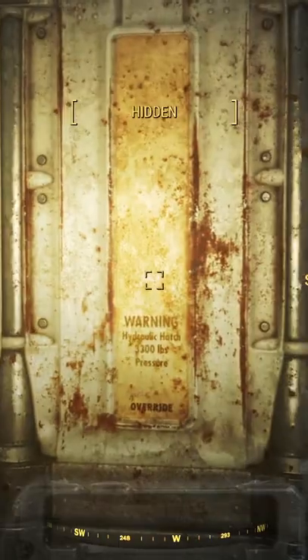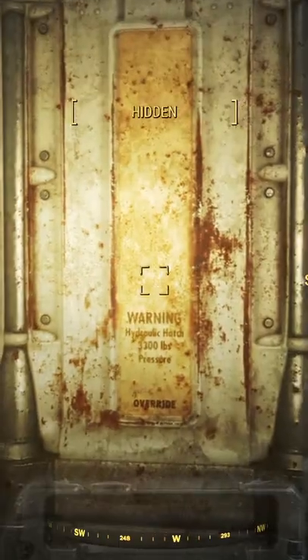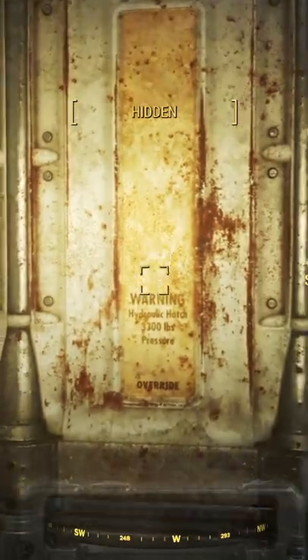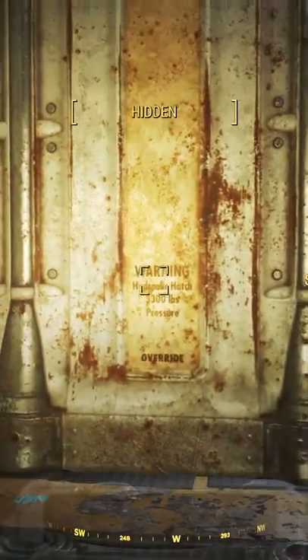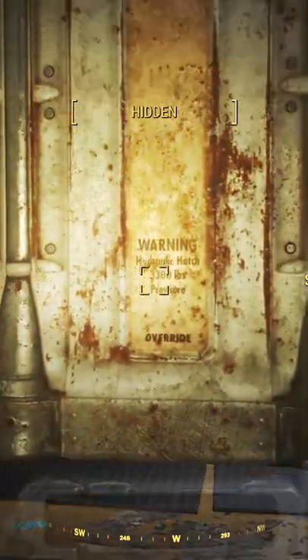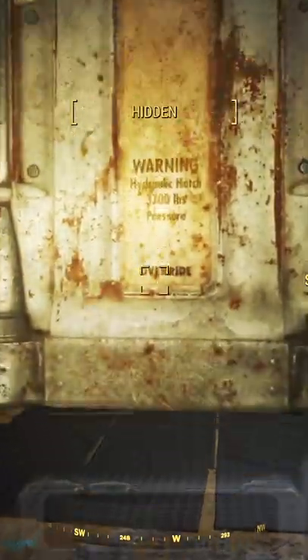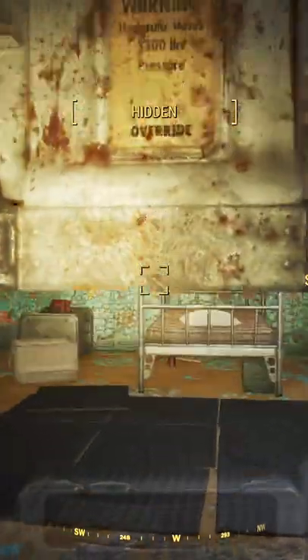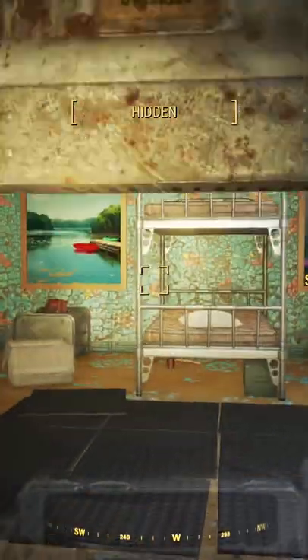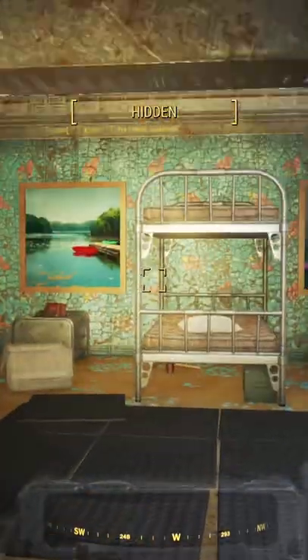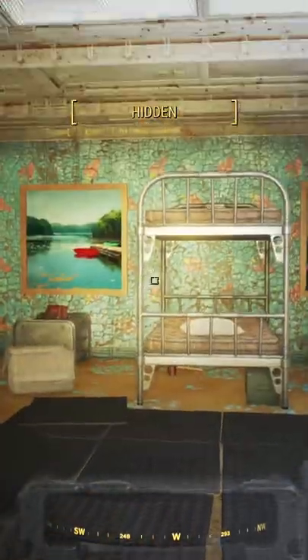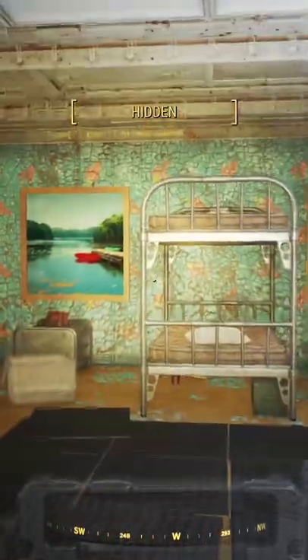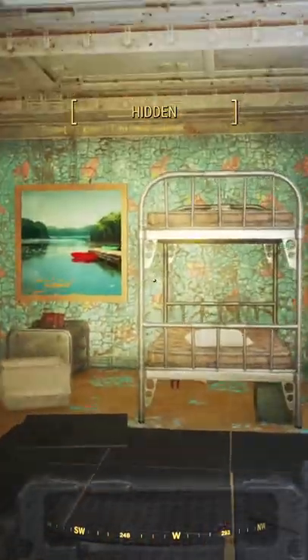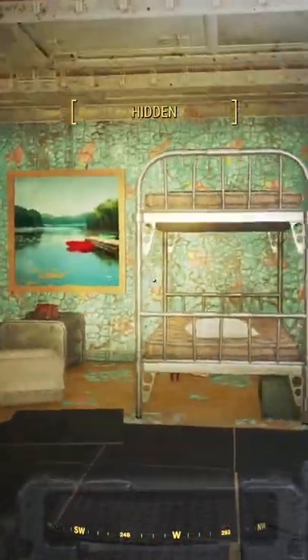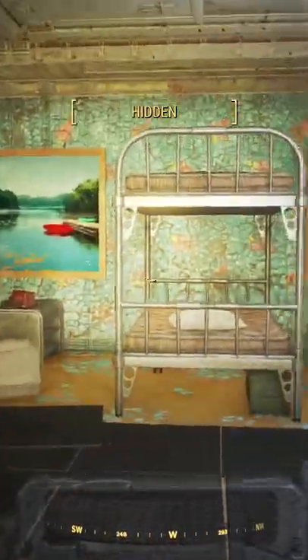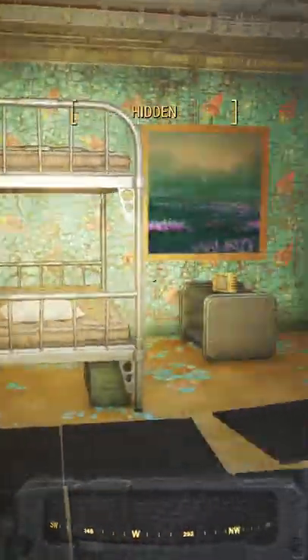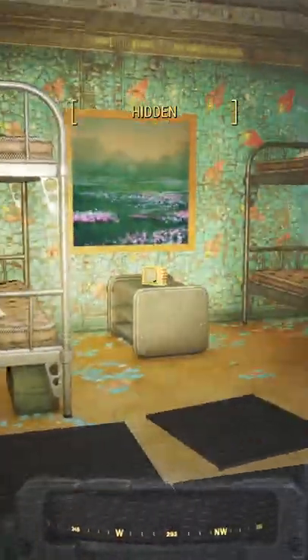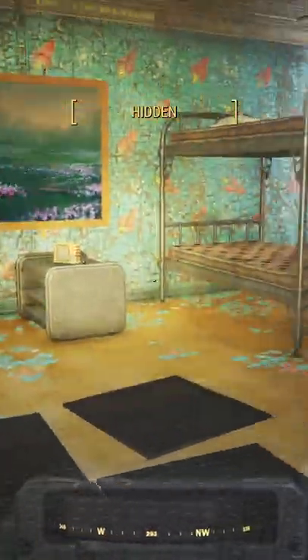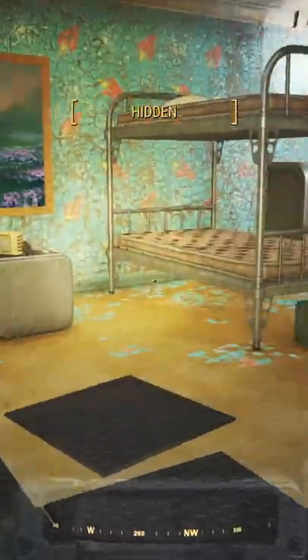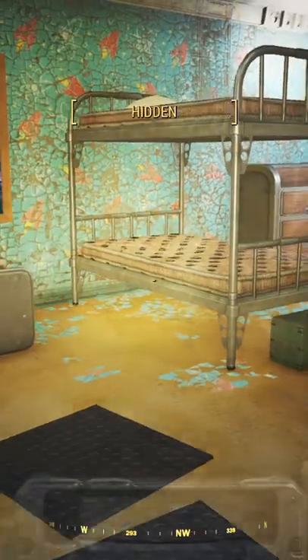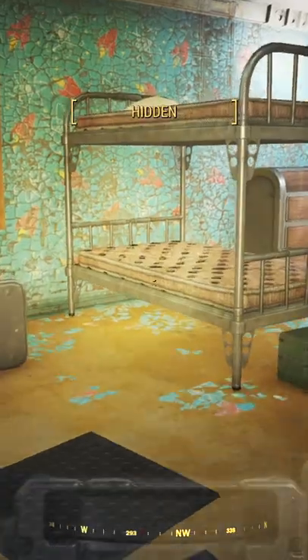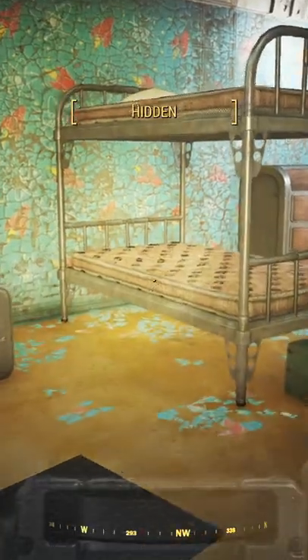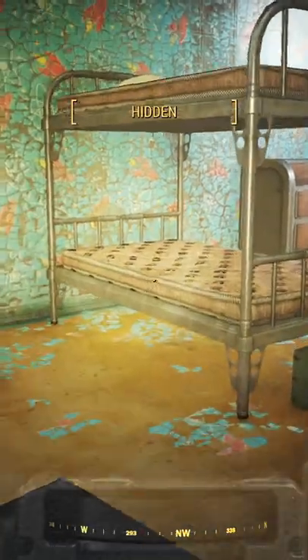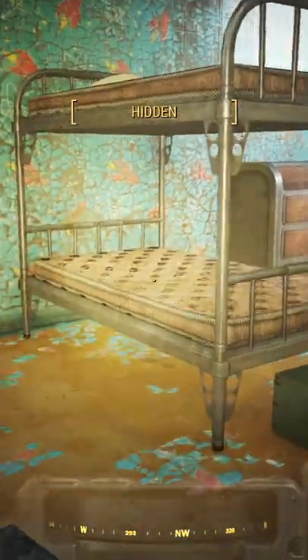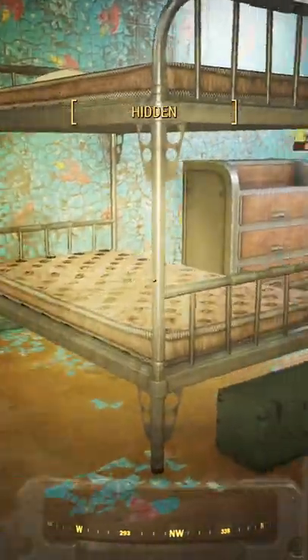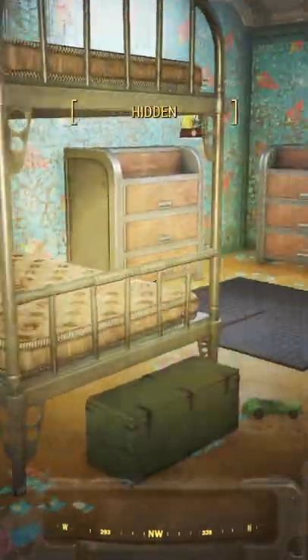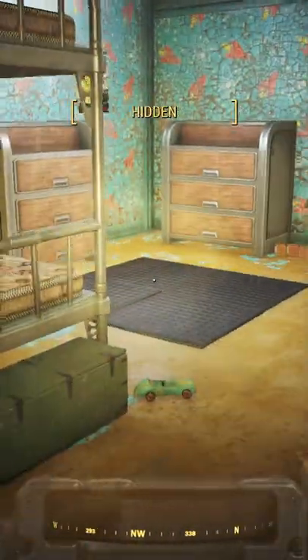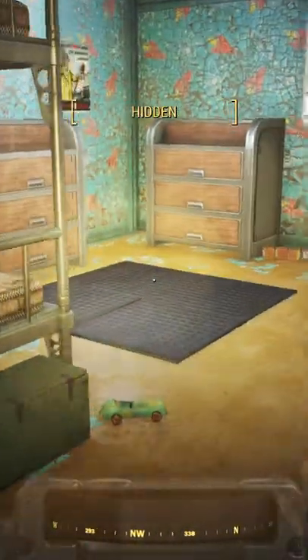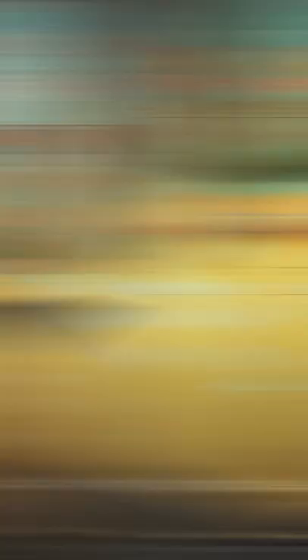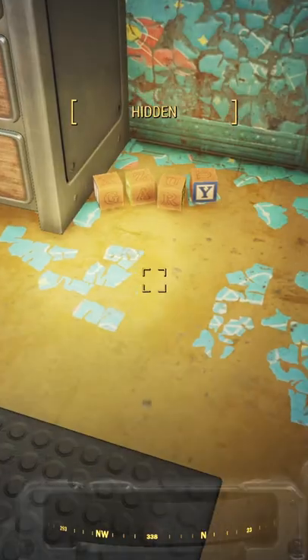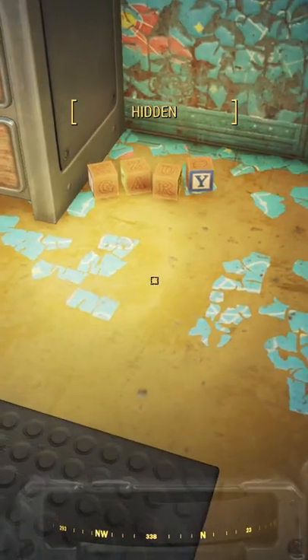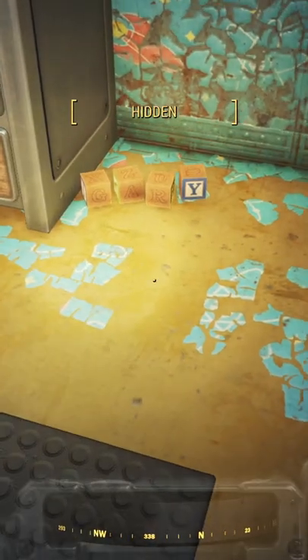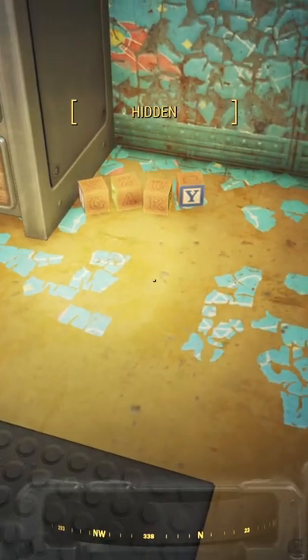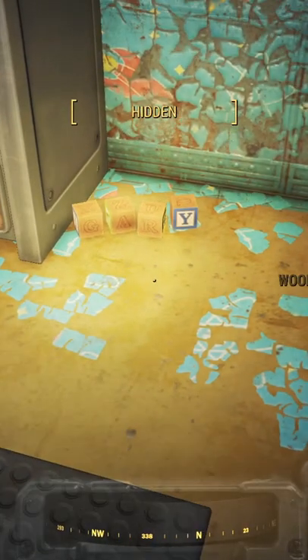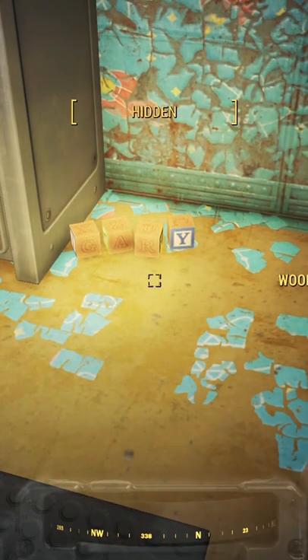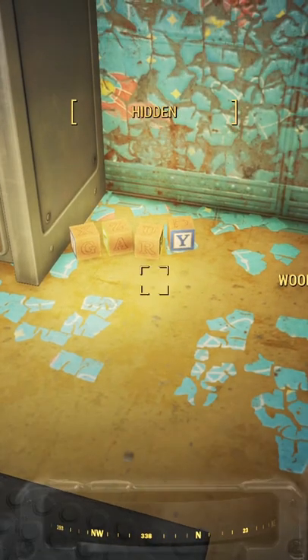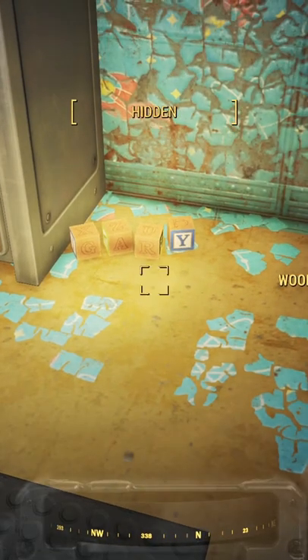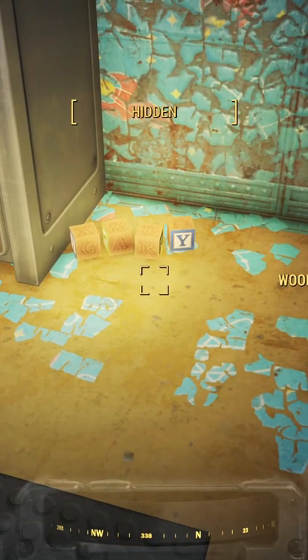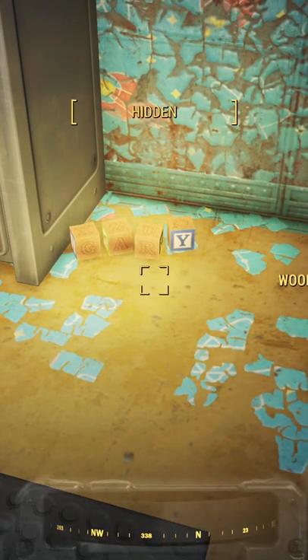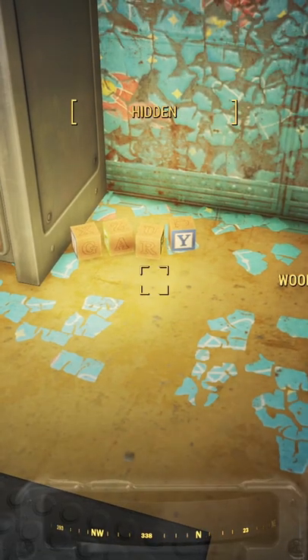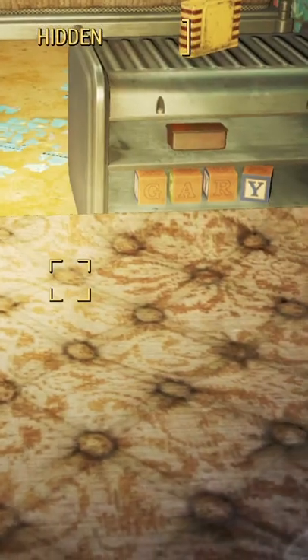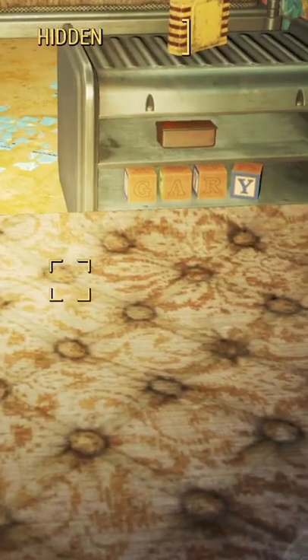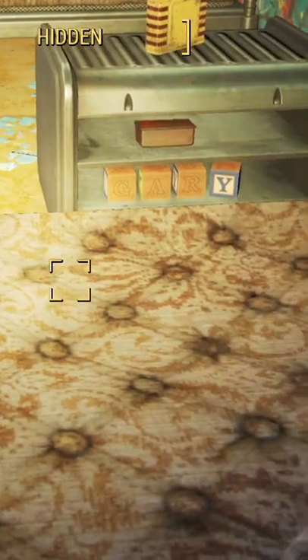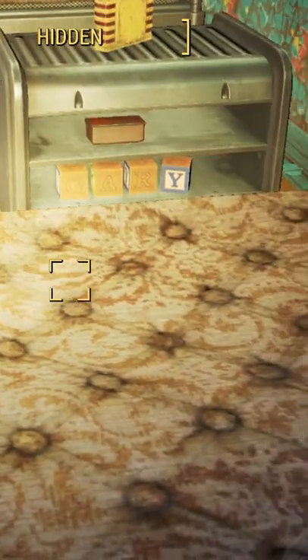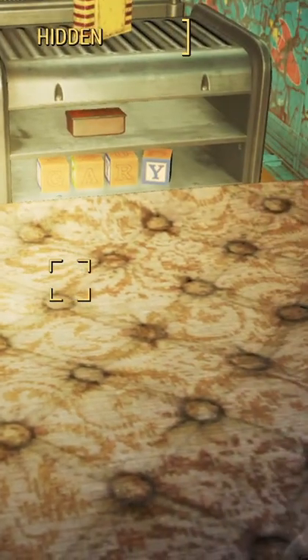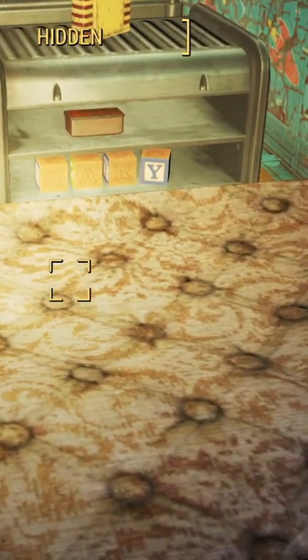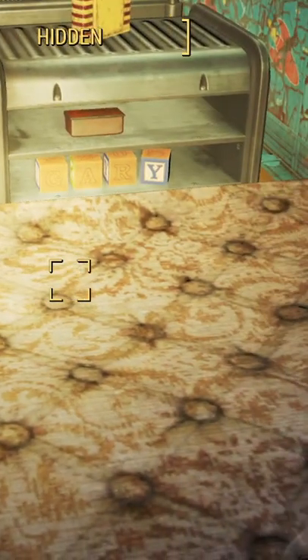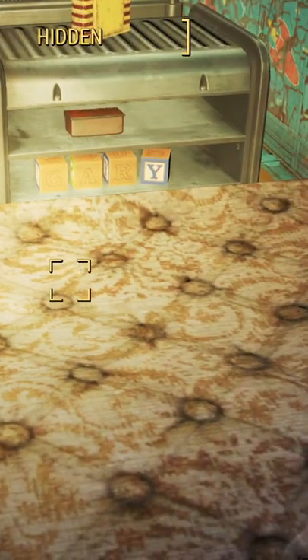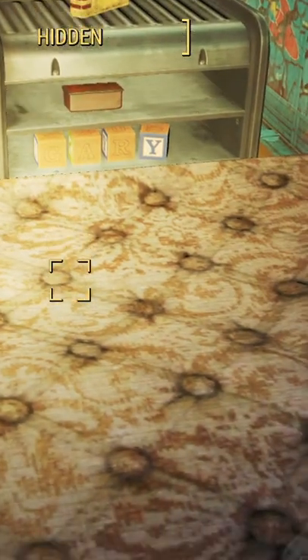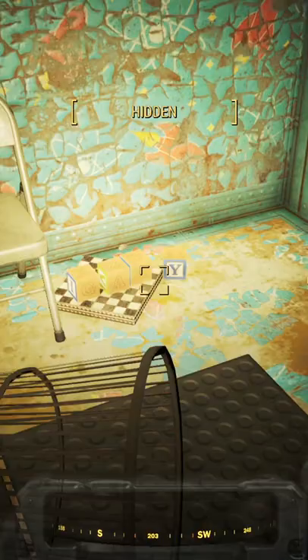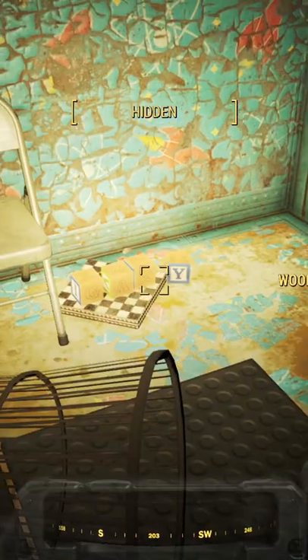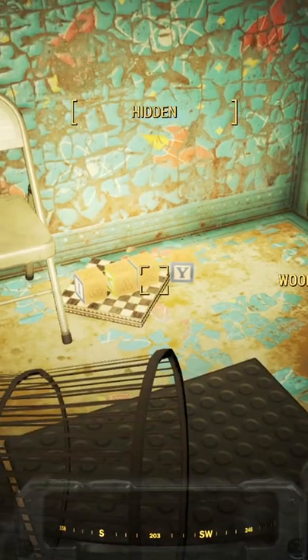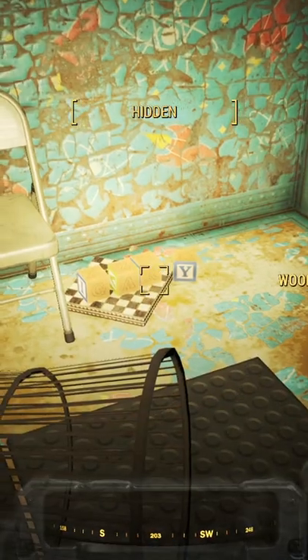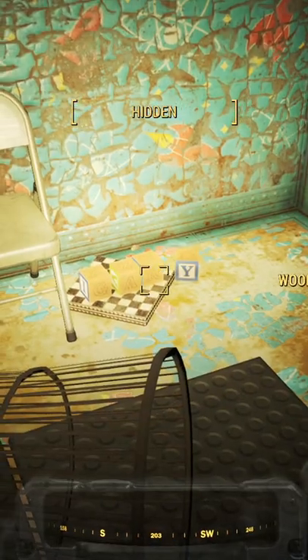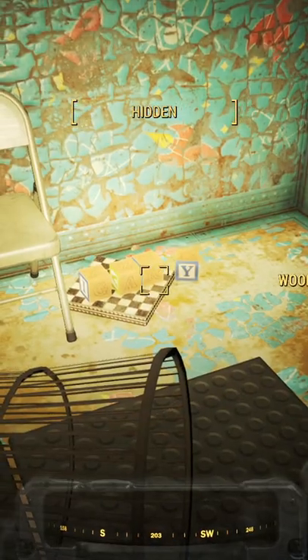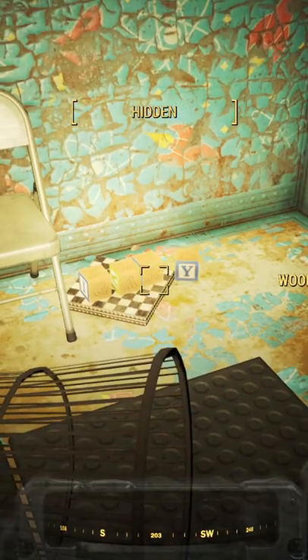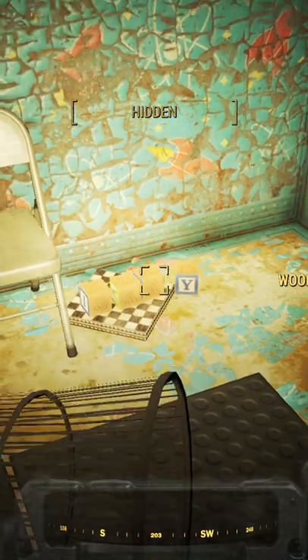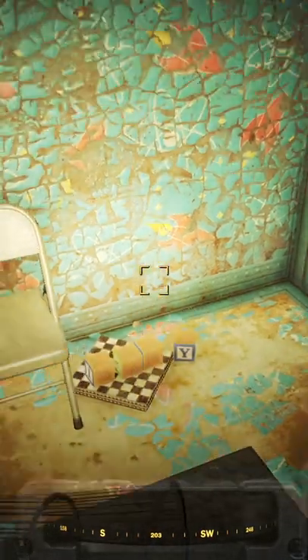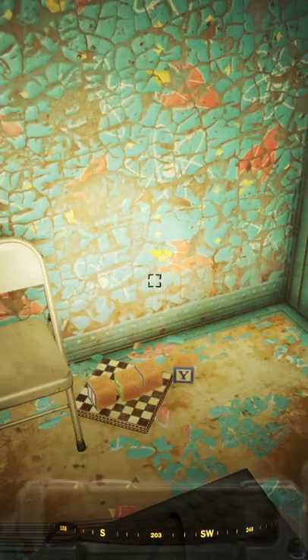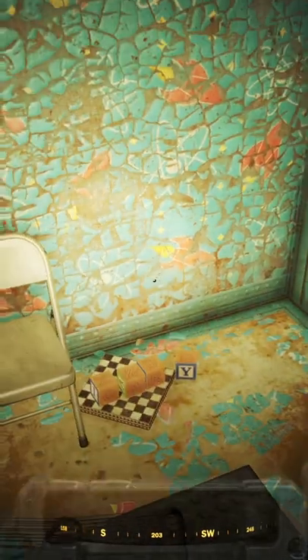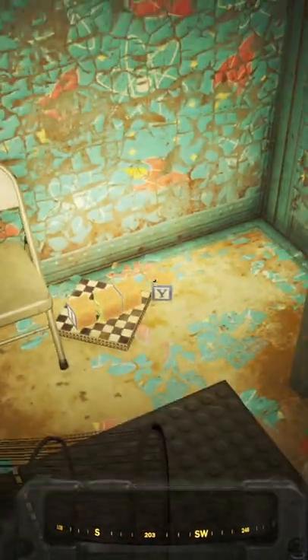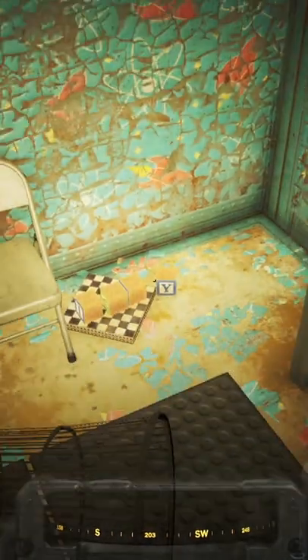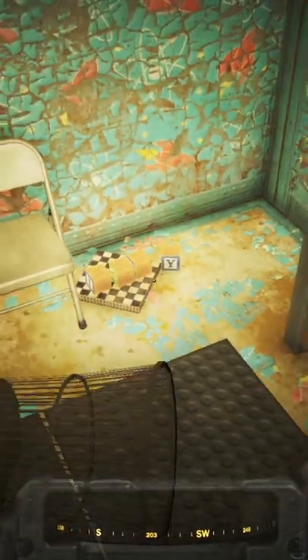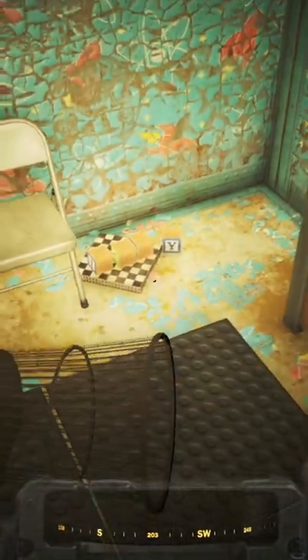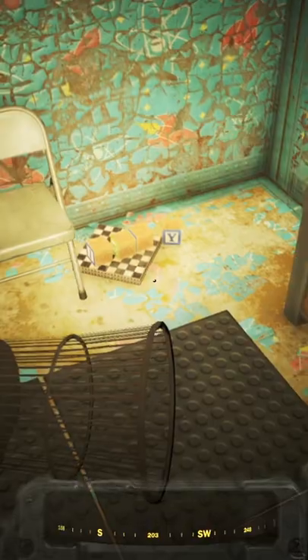After you explore around the vault, you'll find a kid's room filled with toys. Inside the room are three separate sets of wooden blocks that all spell out the word Gary.